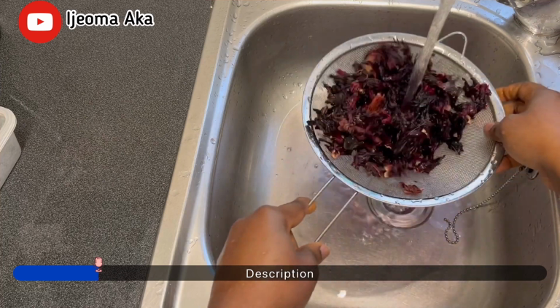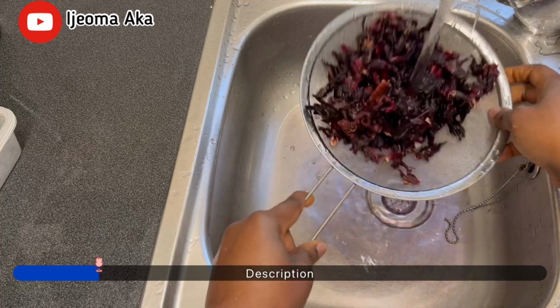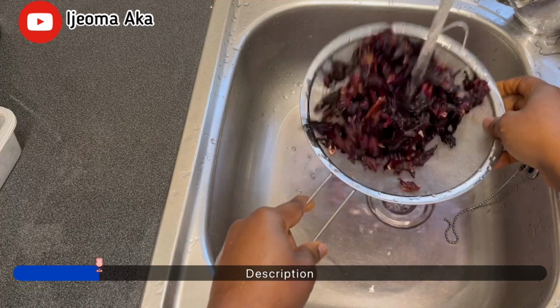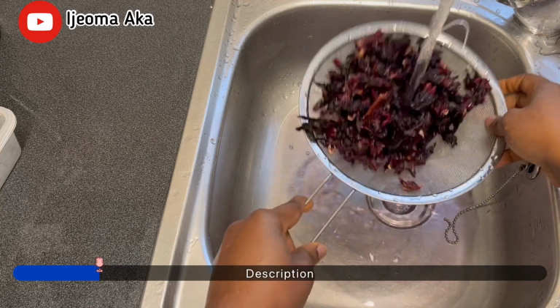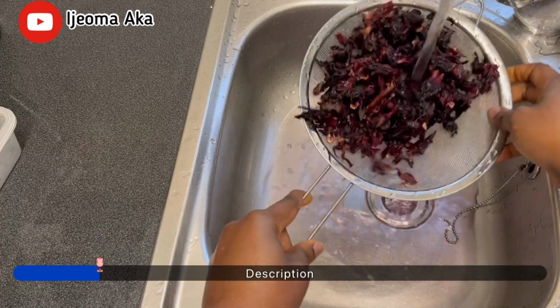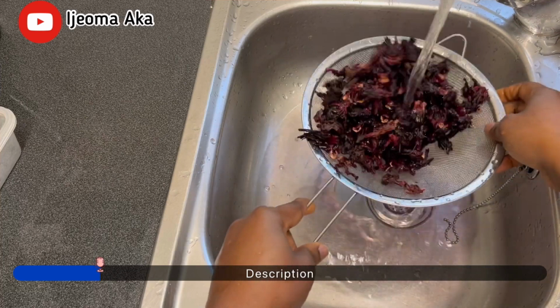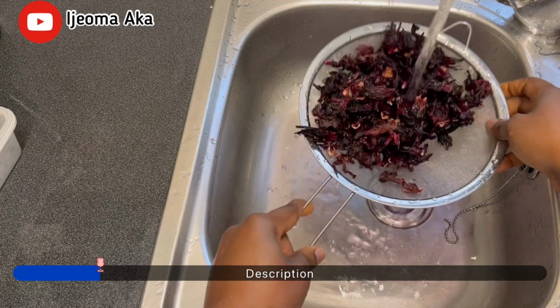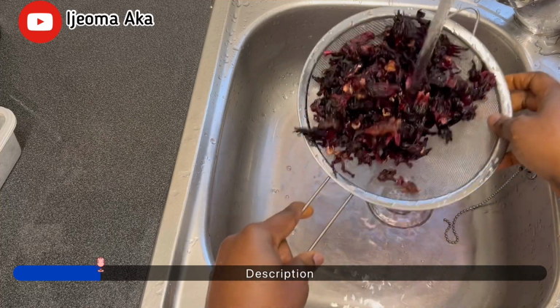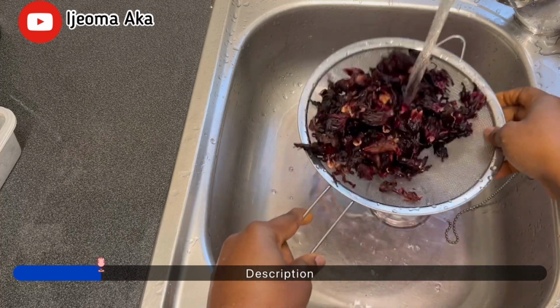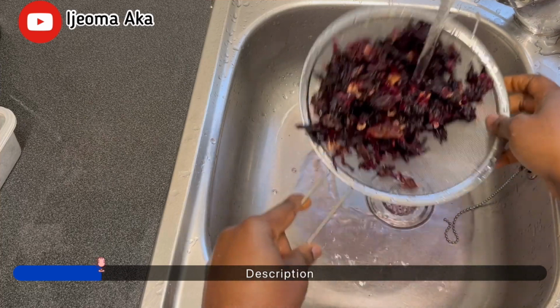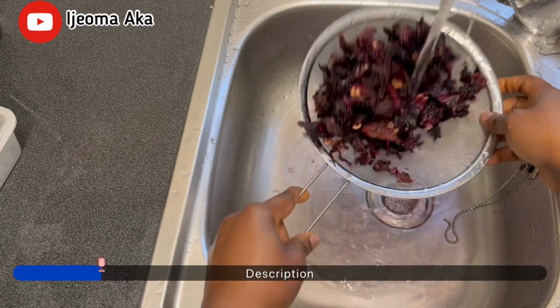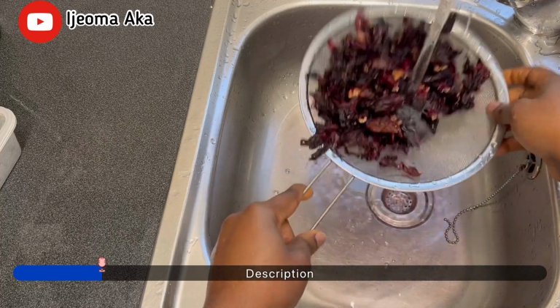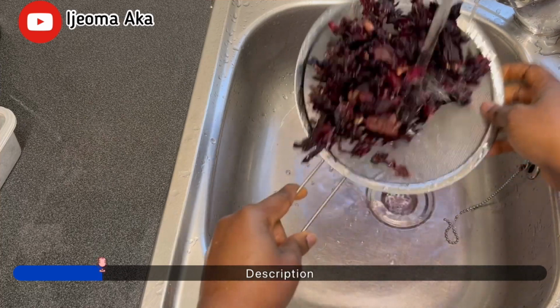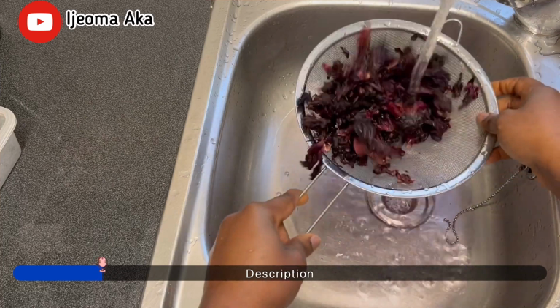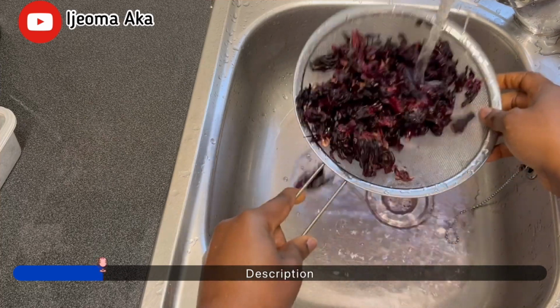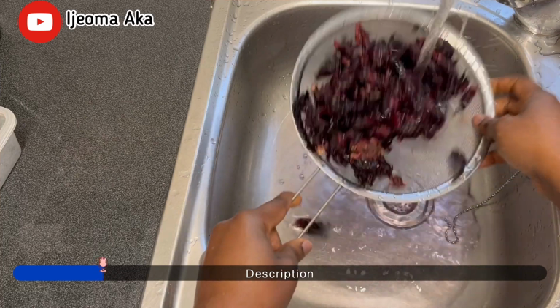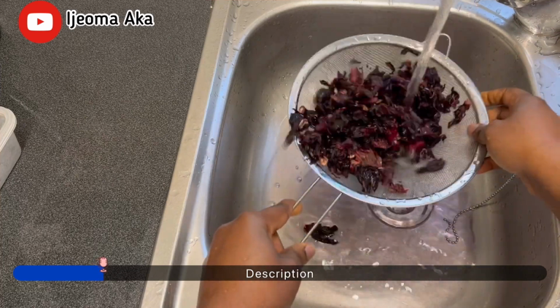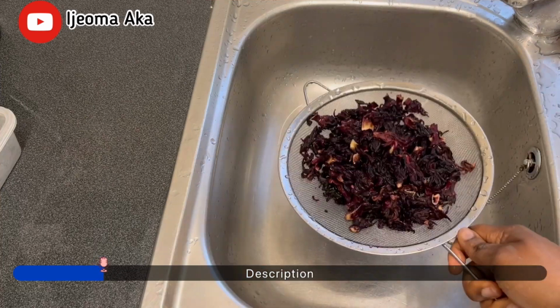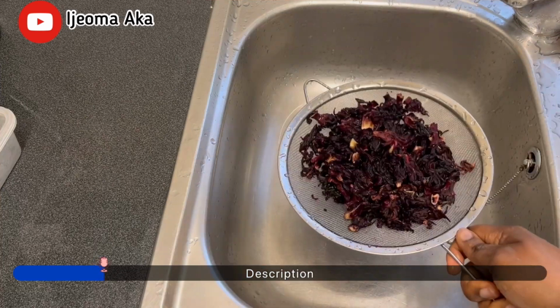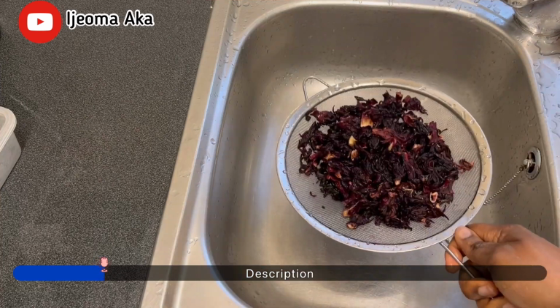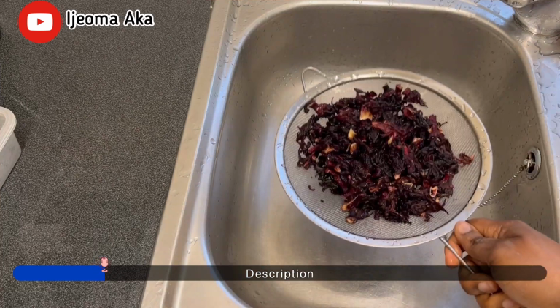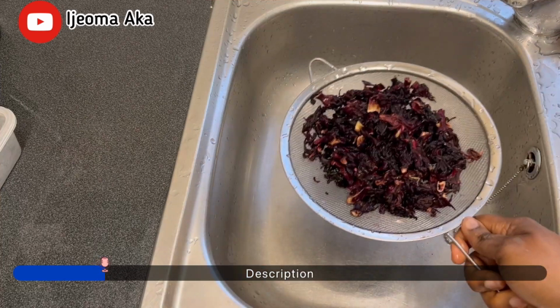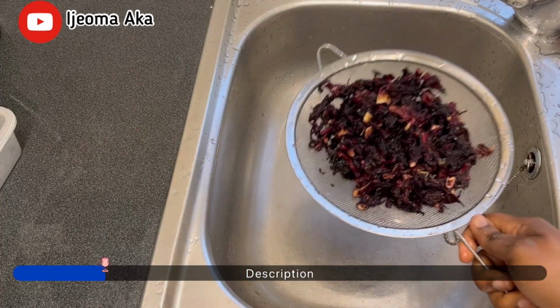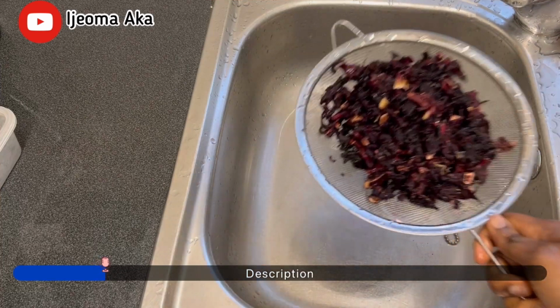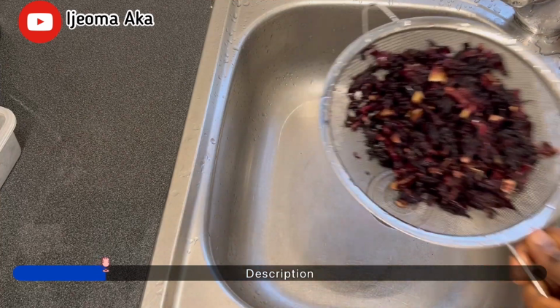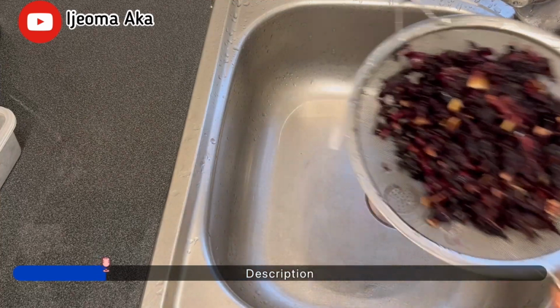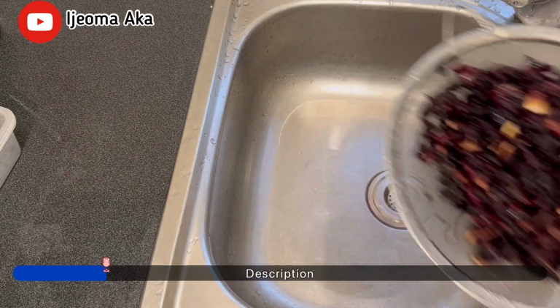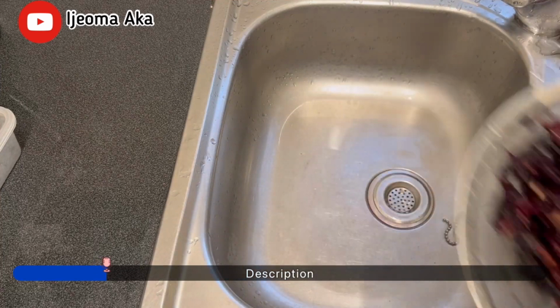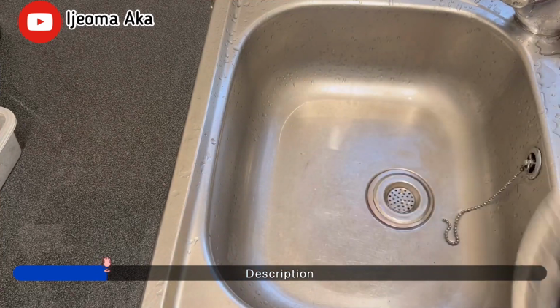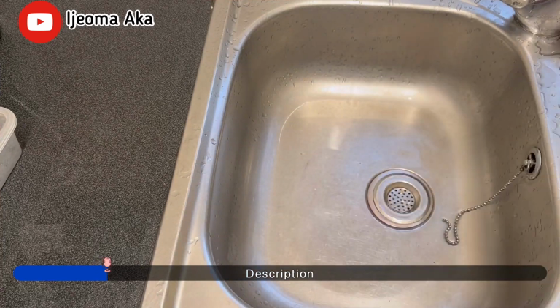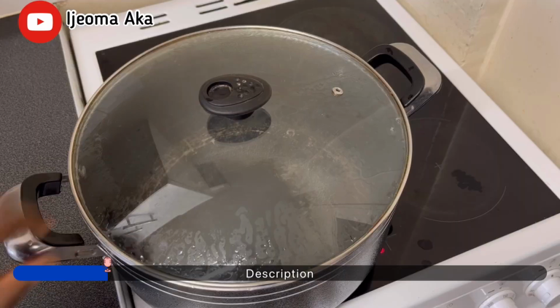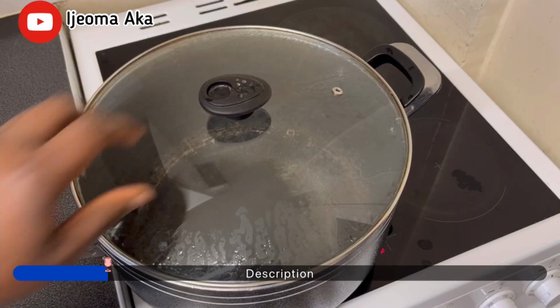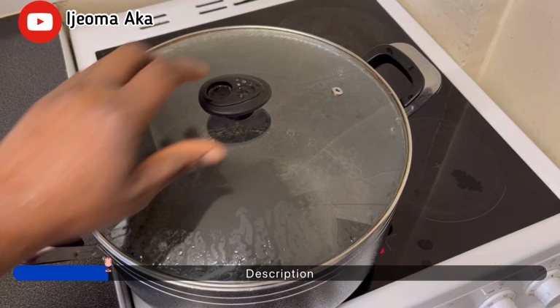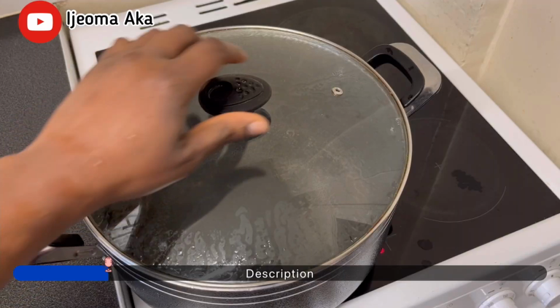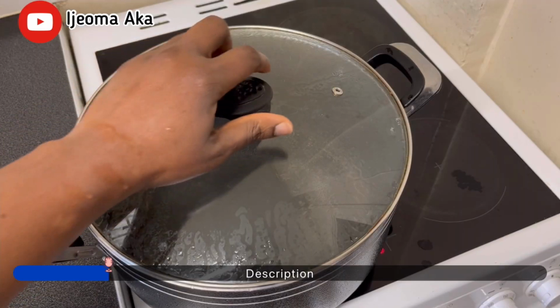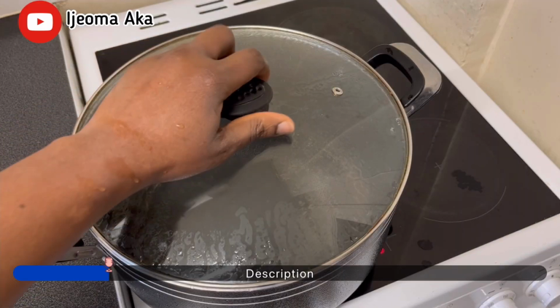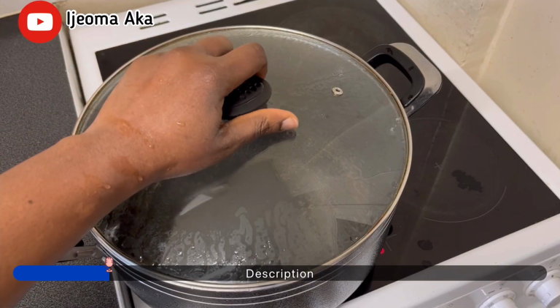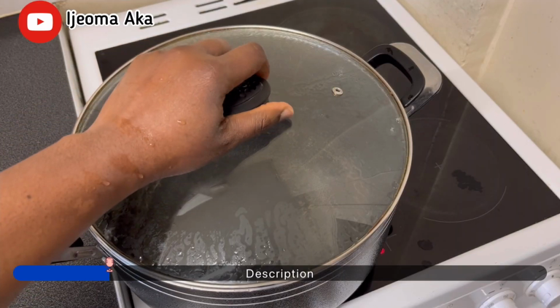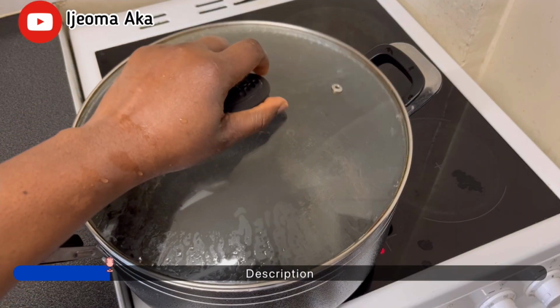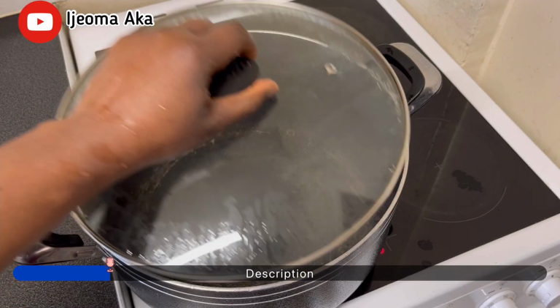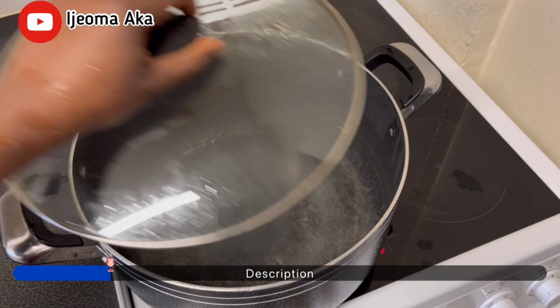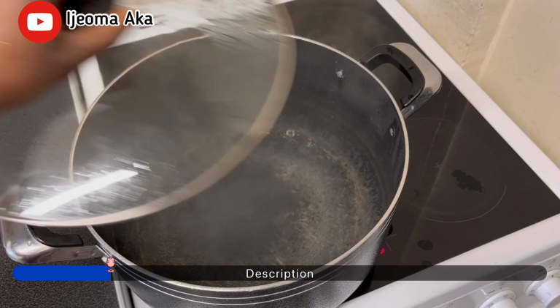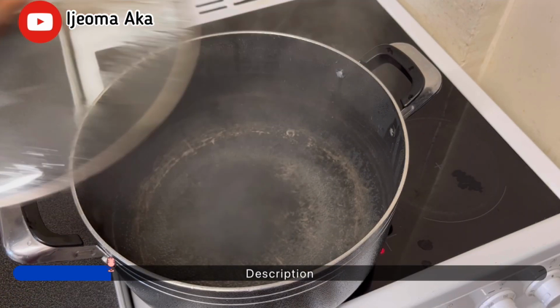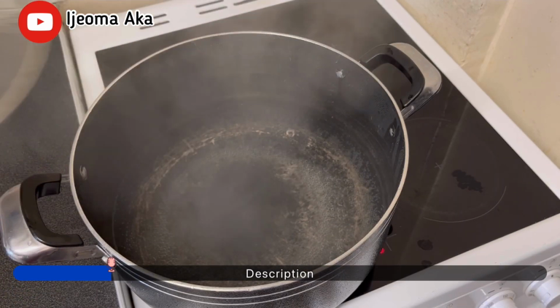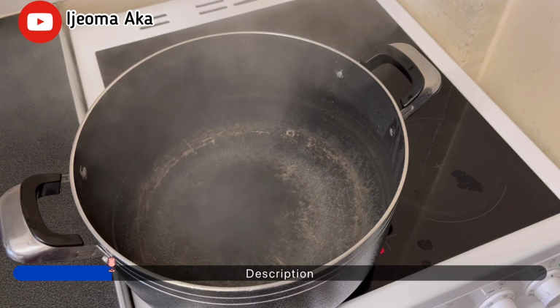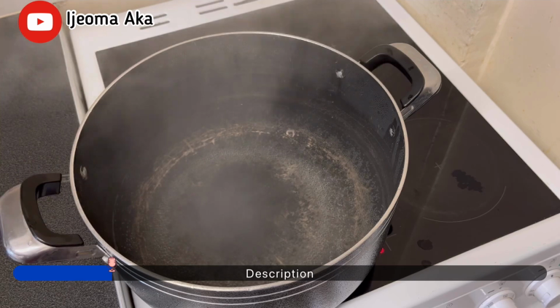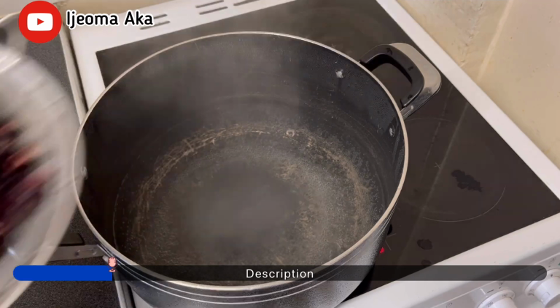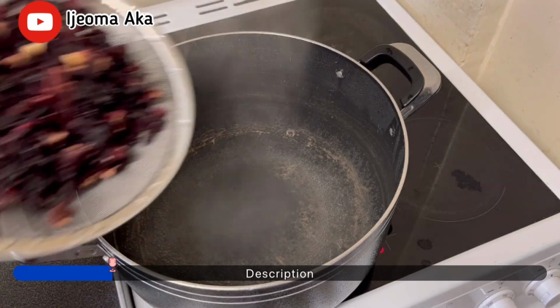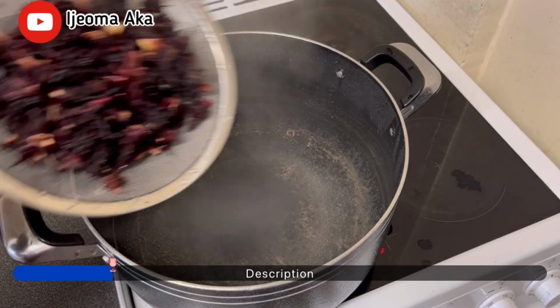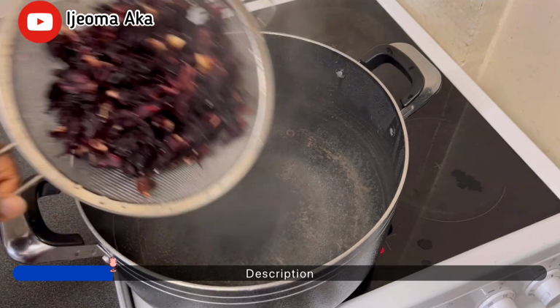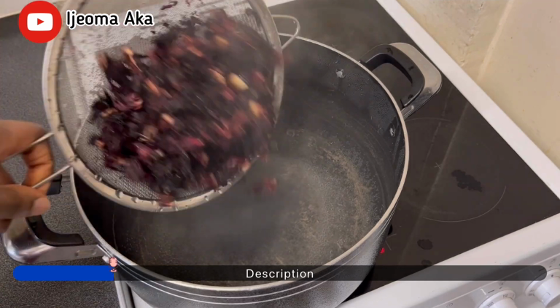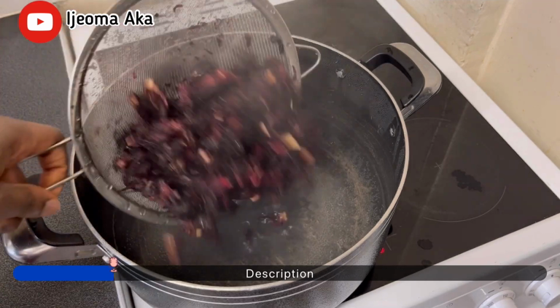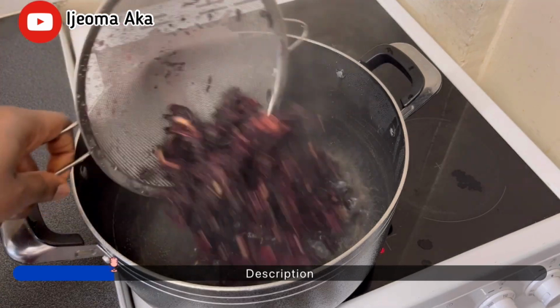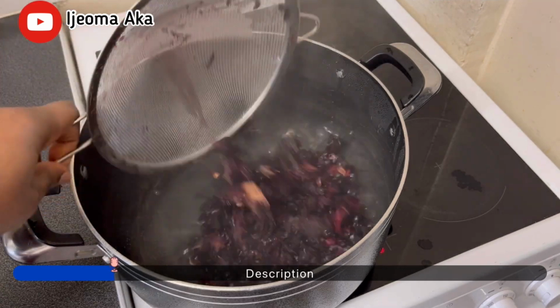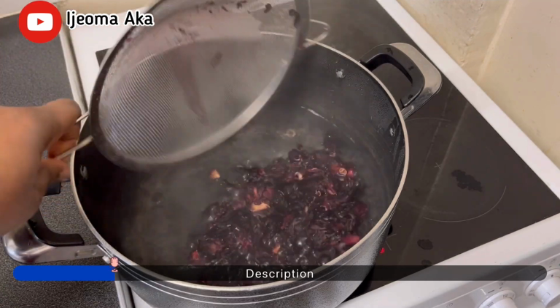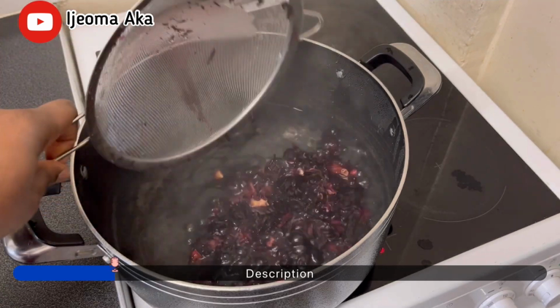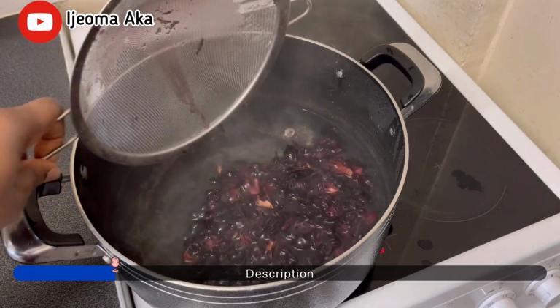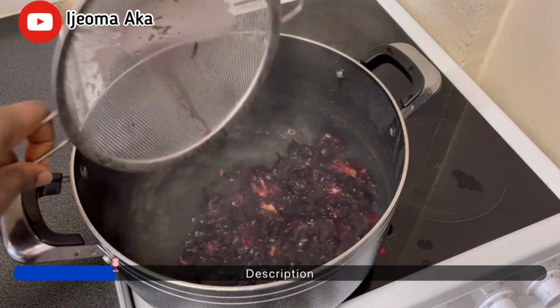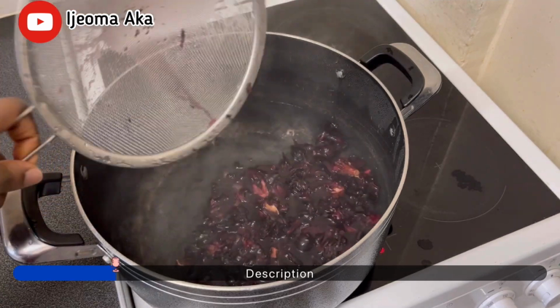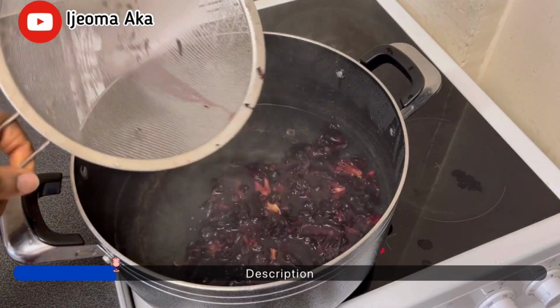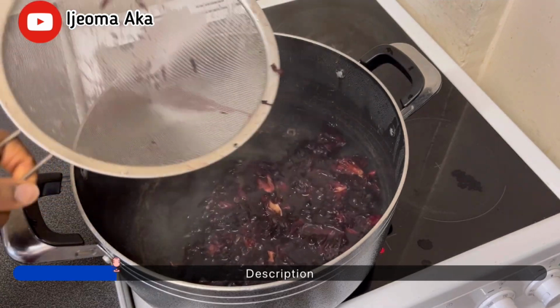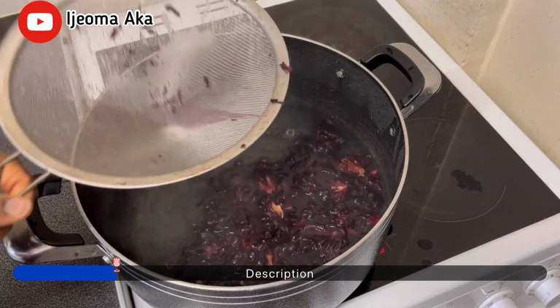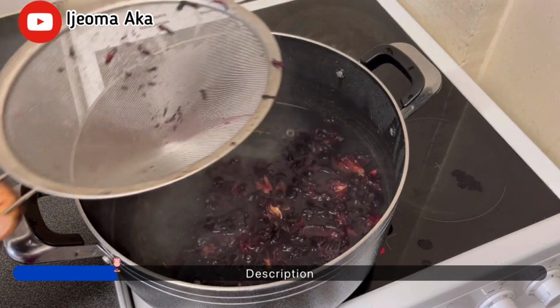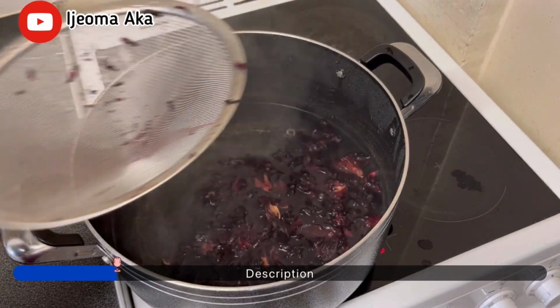Zobo leaf is very medicinal in the body. It can be used to manage high blood pressure, high cholesterol, and is also good for digestion.